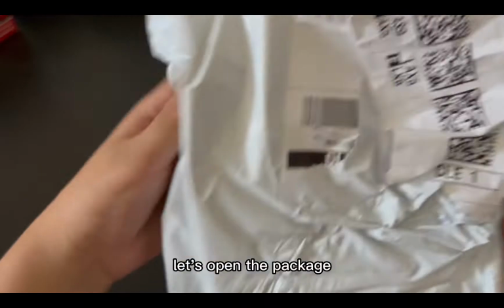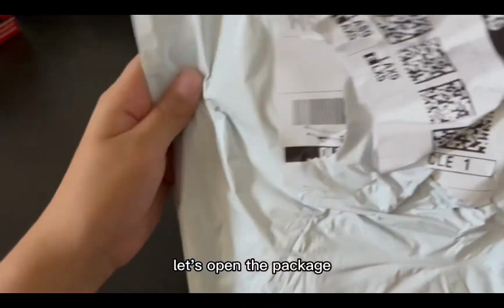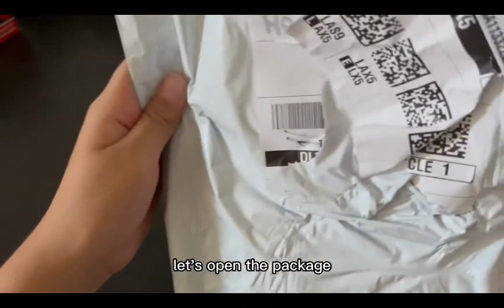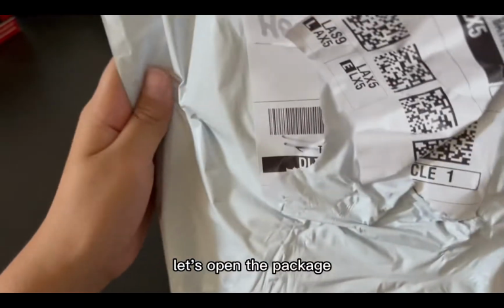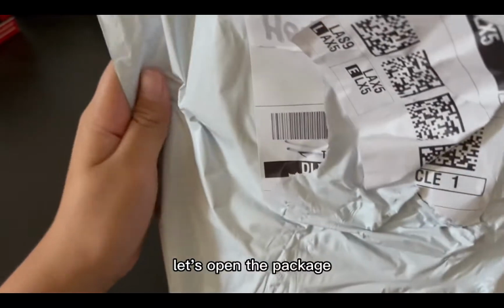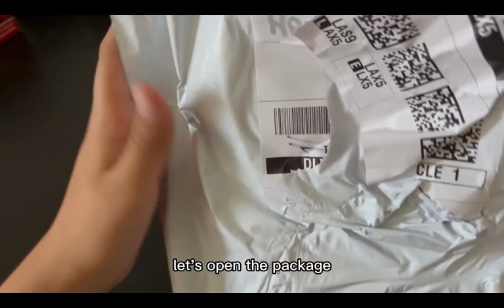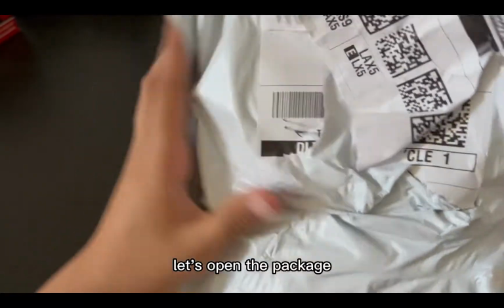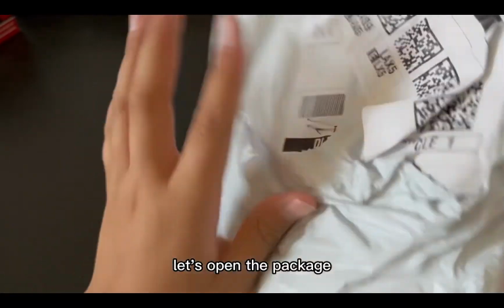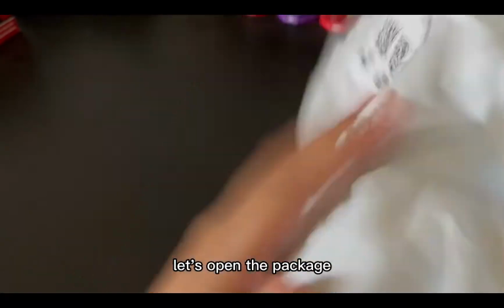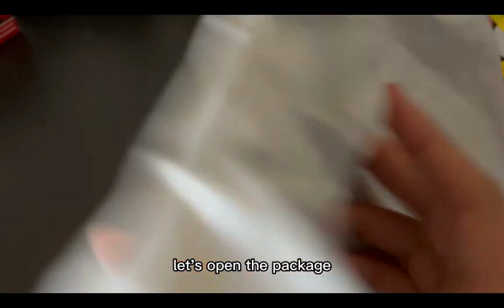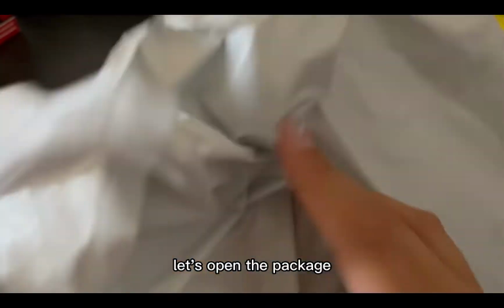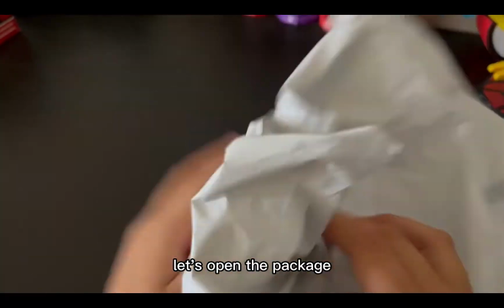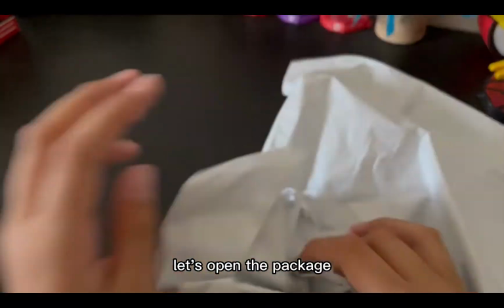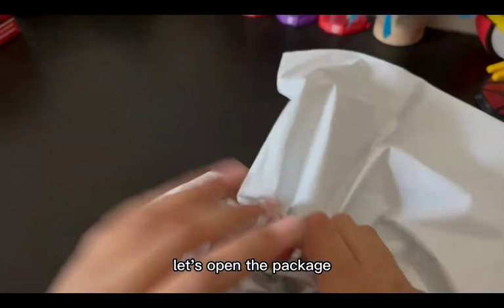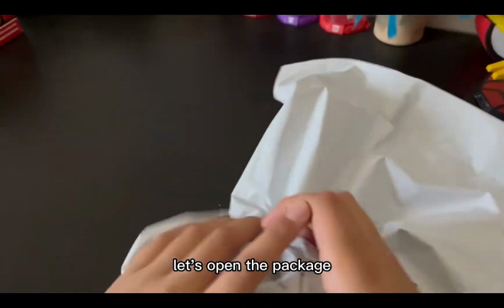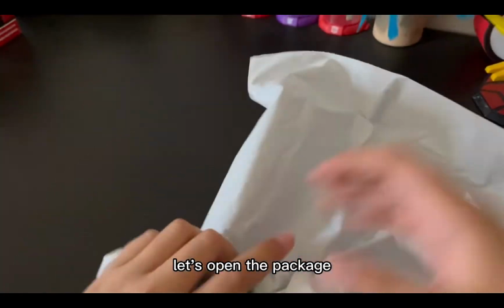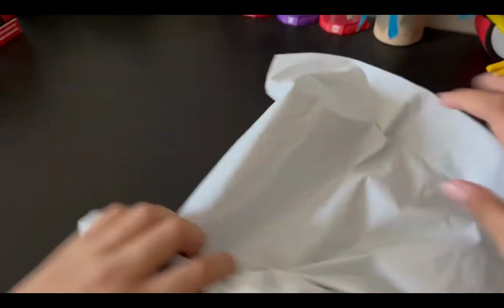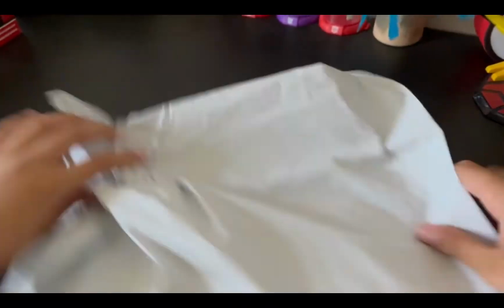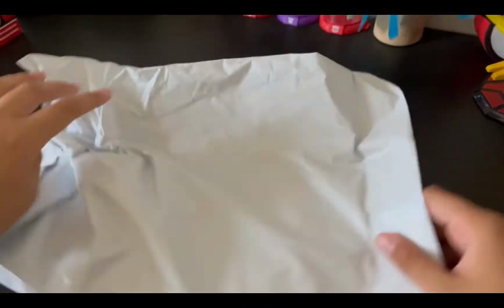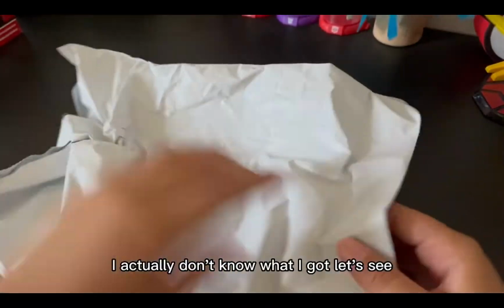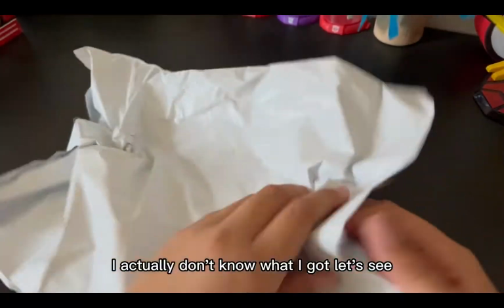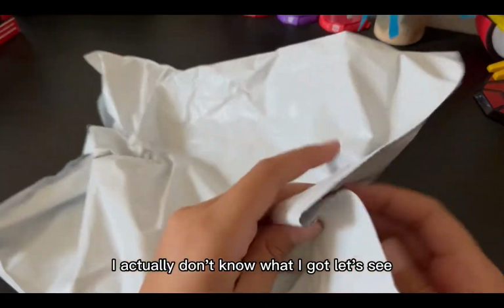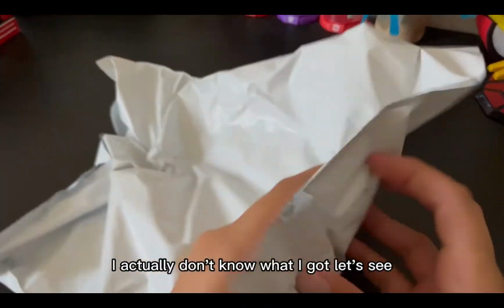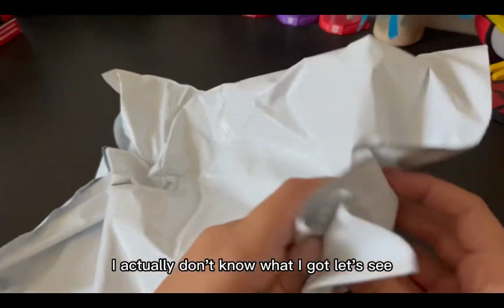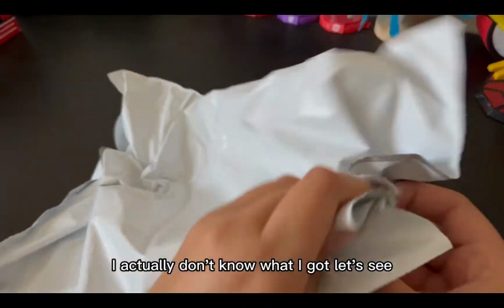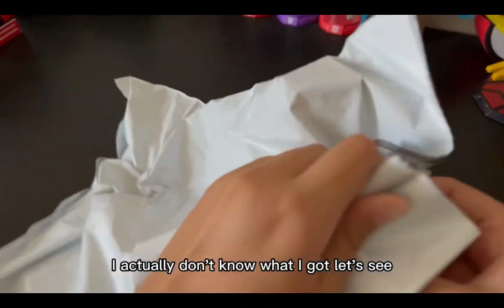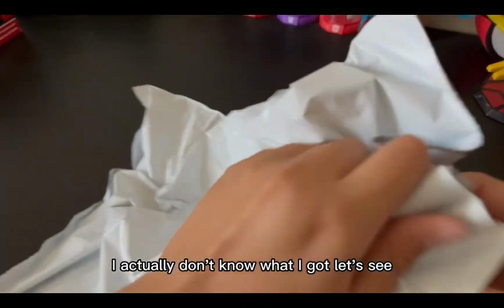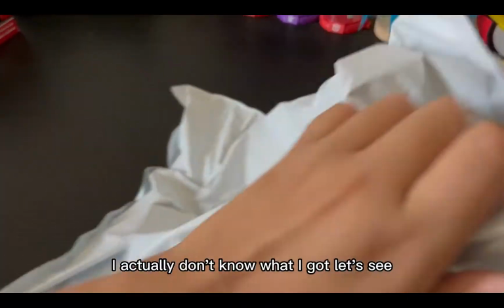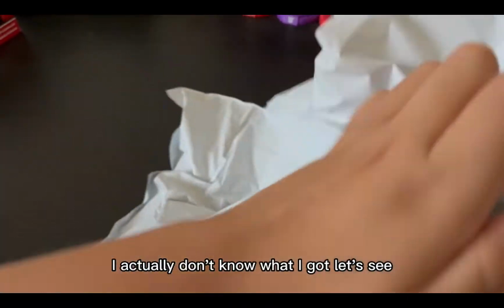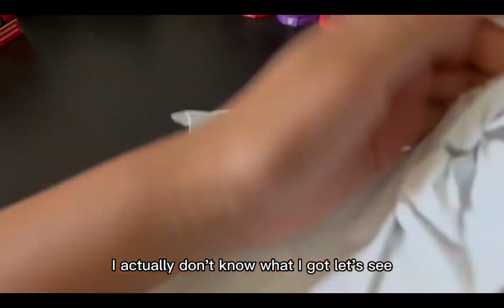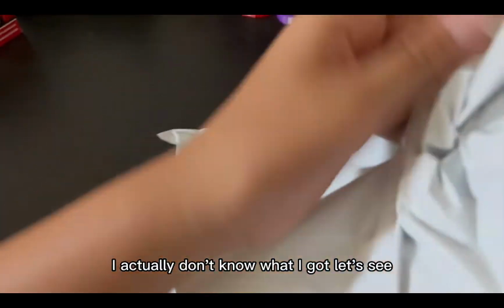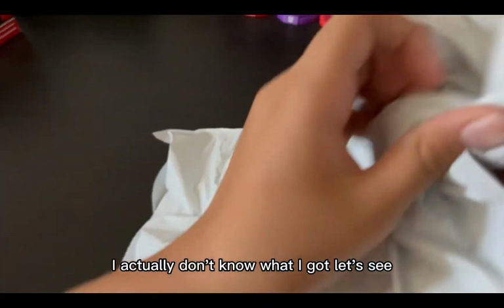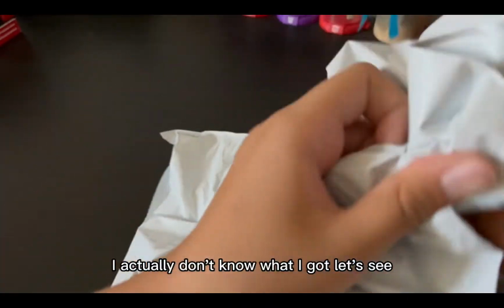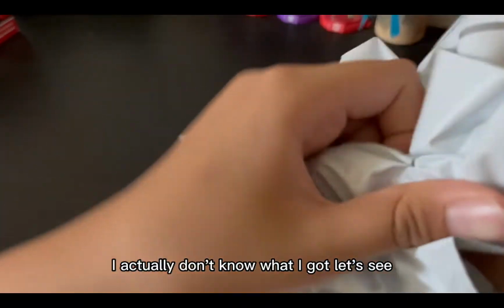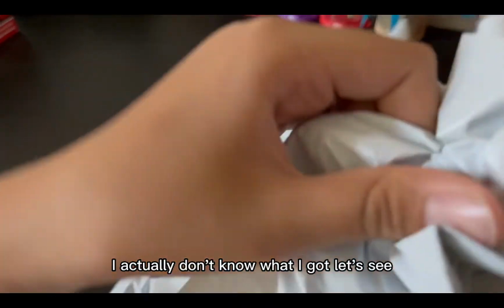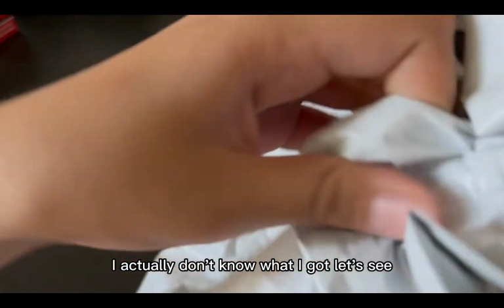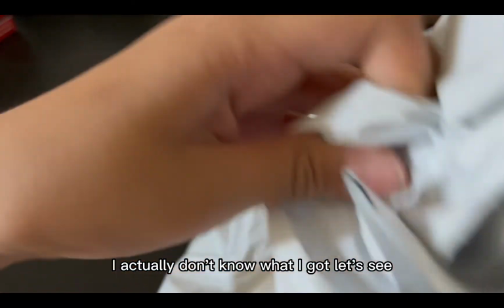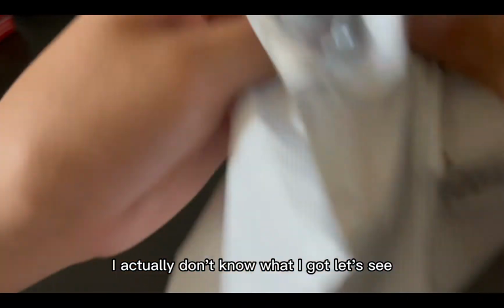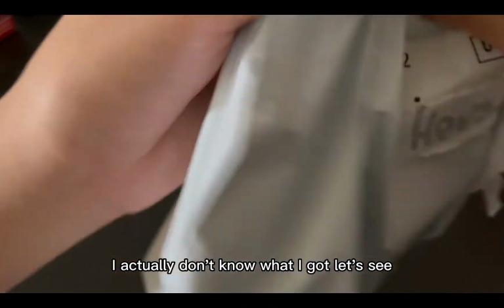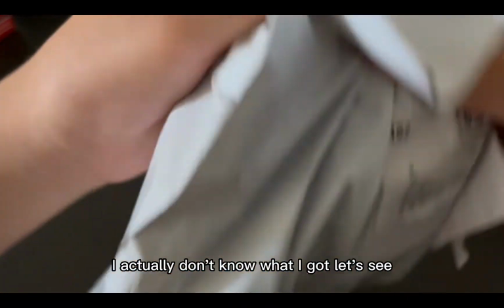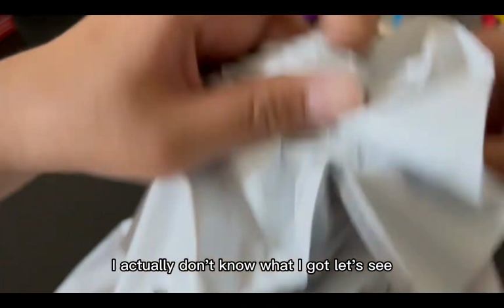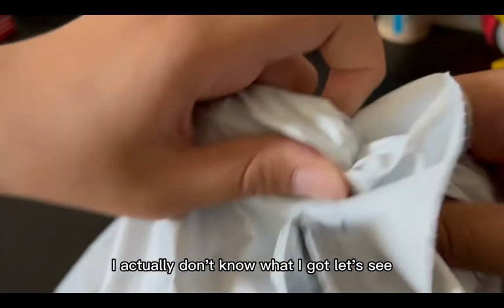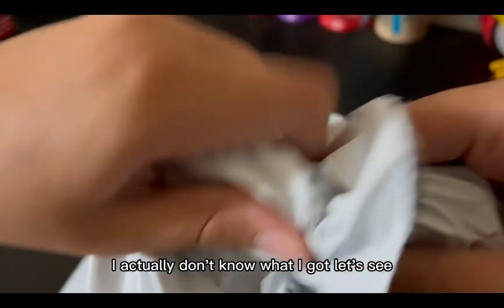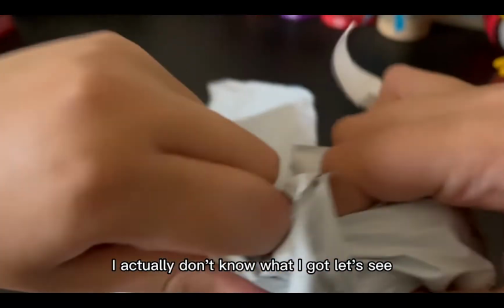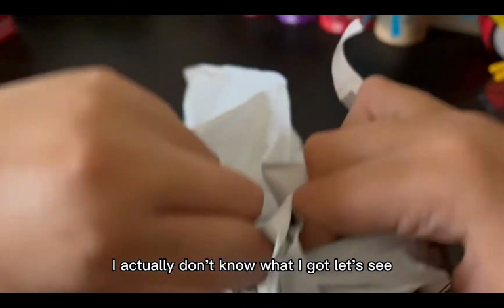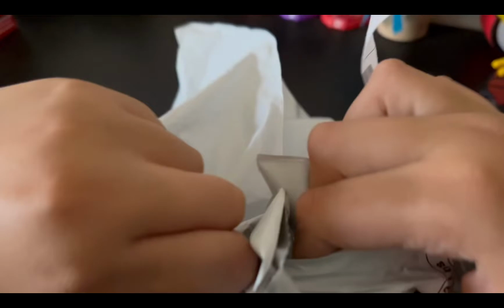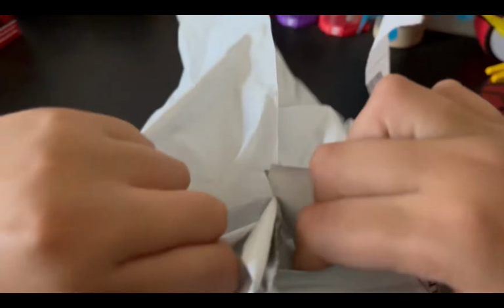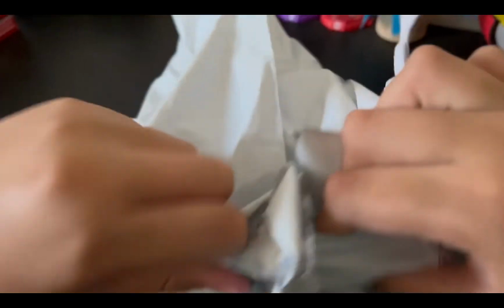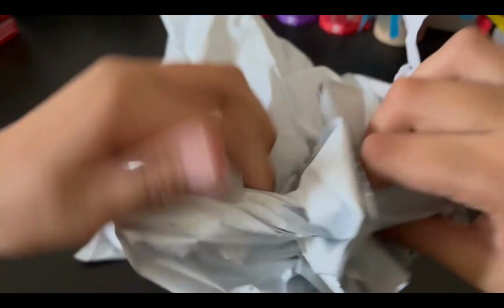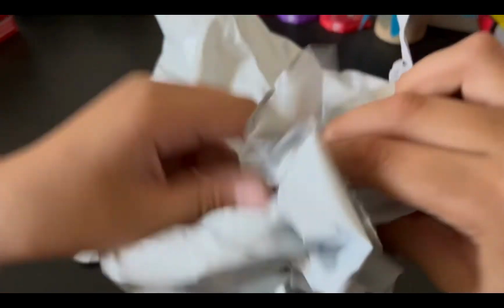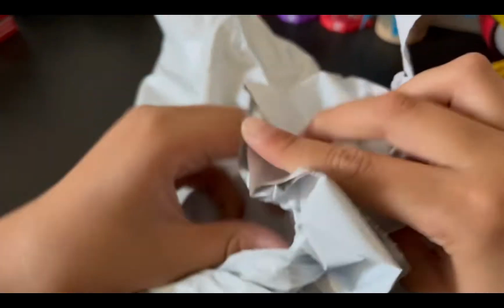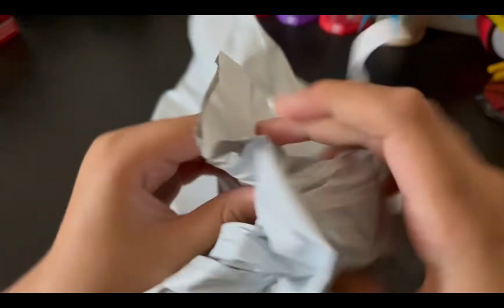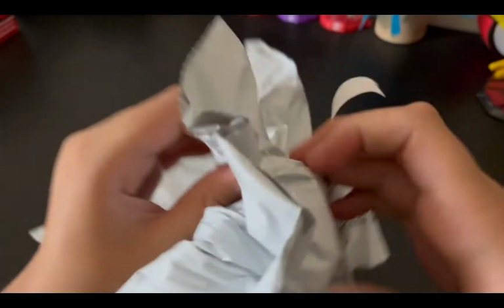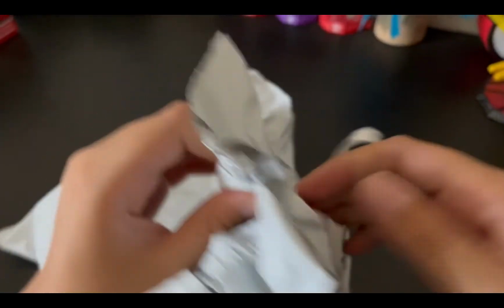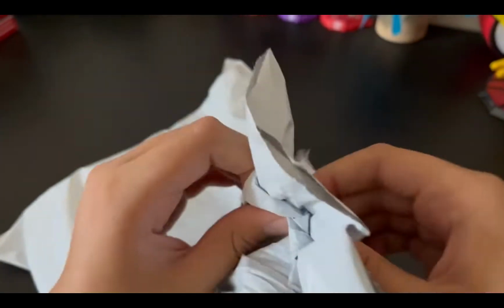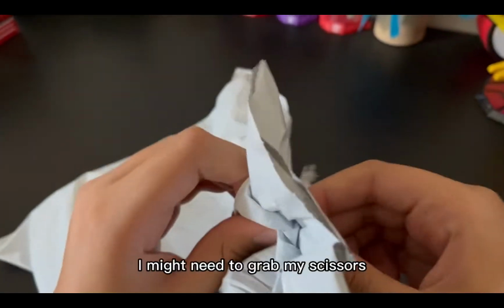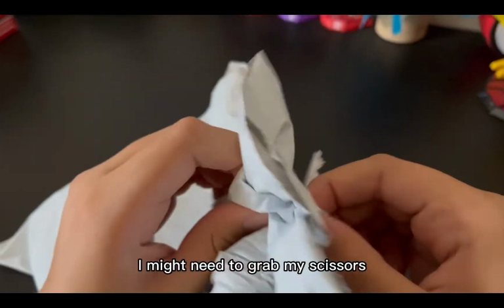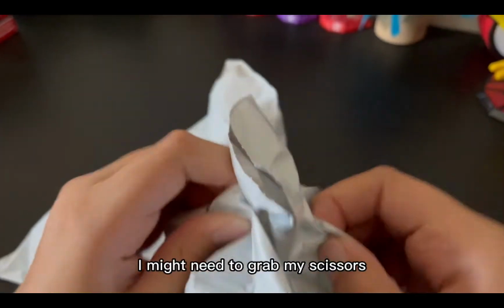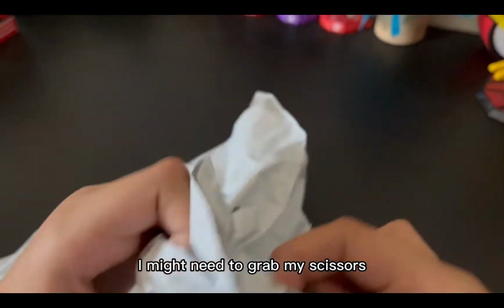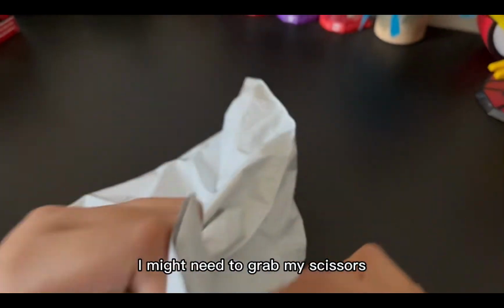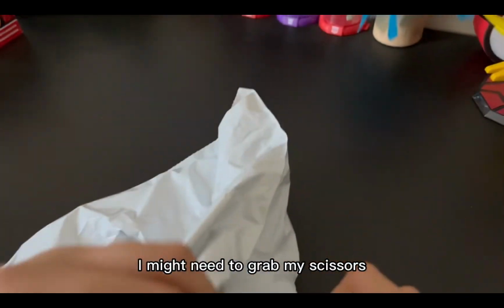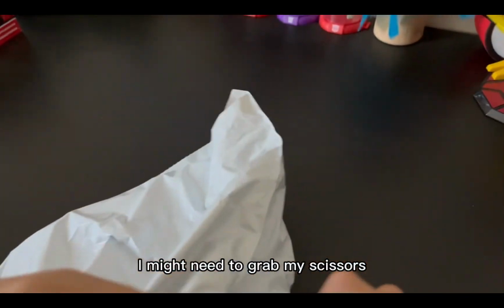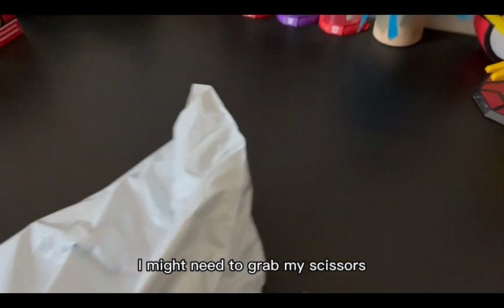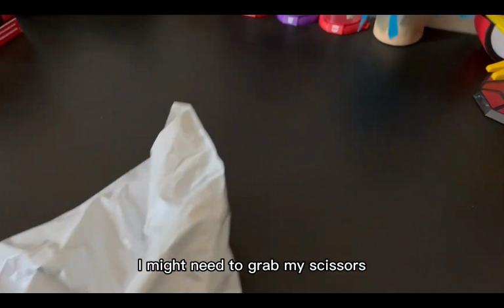But first, let's open this package — I actually don't know what I got in here so let's see. Might need to grab my scissors.